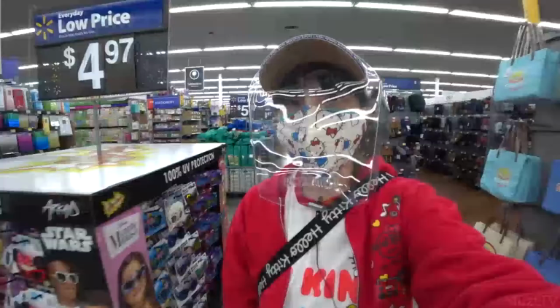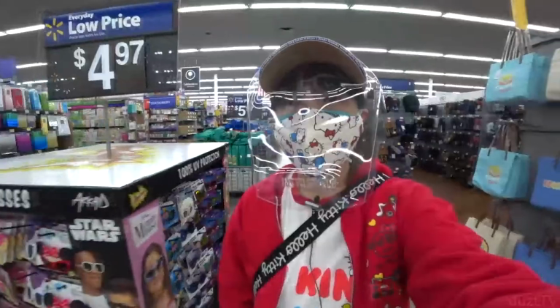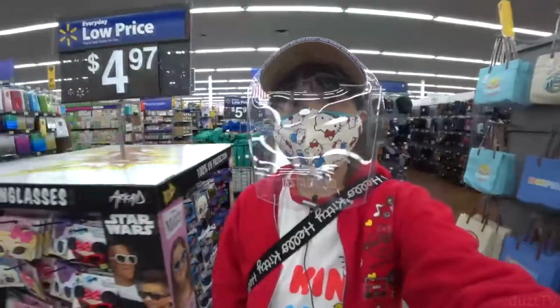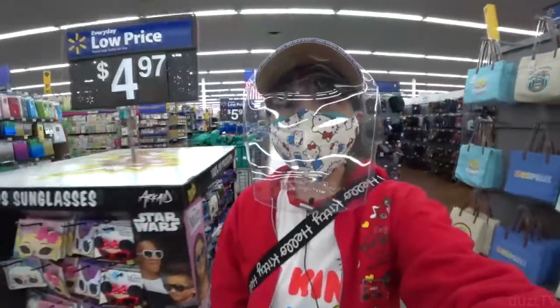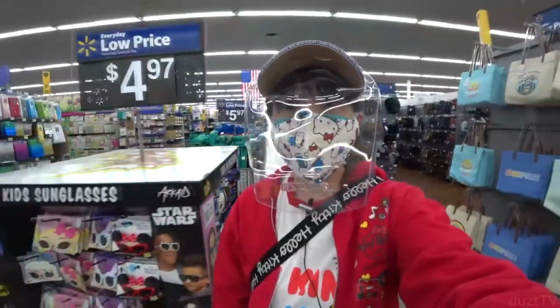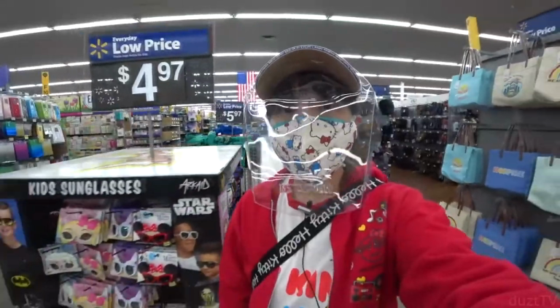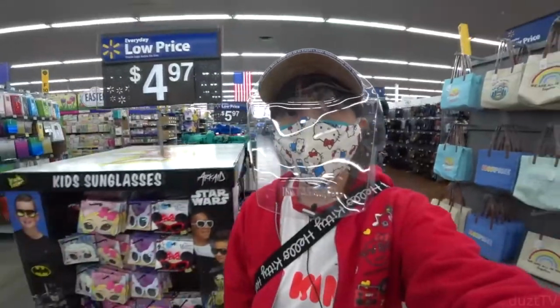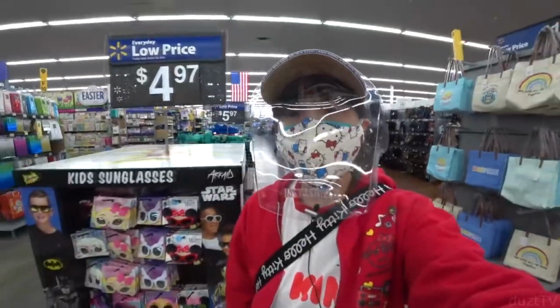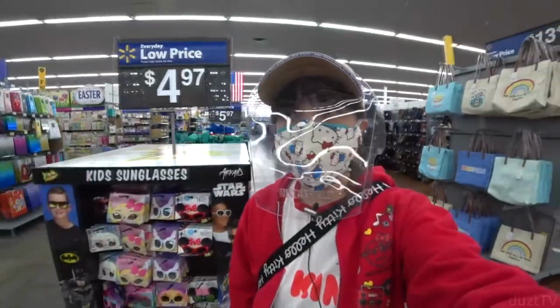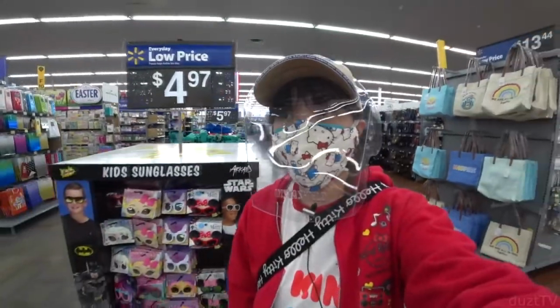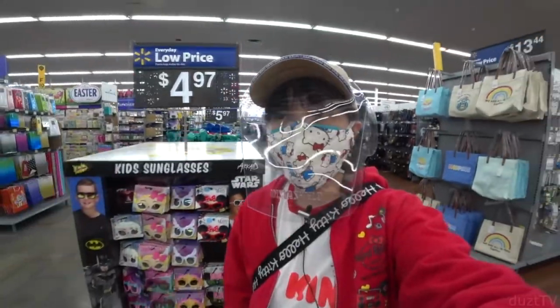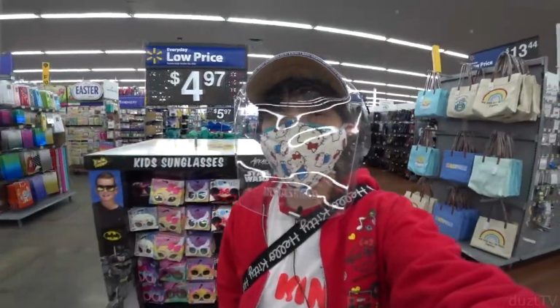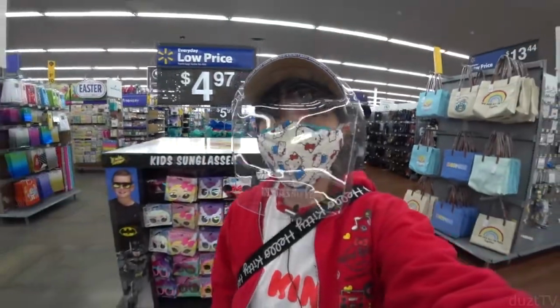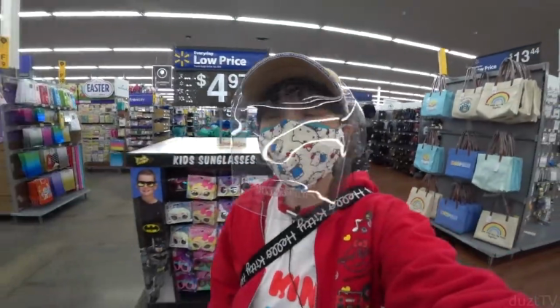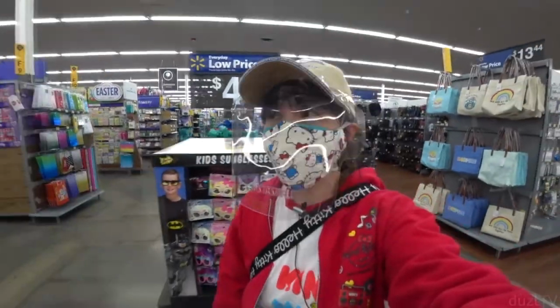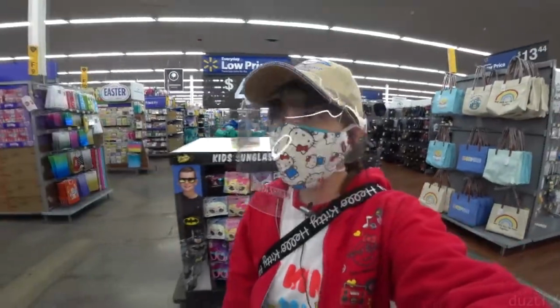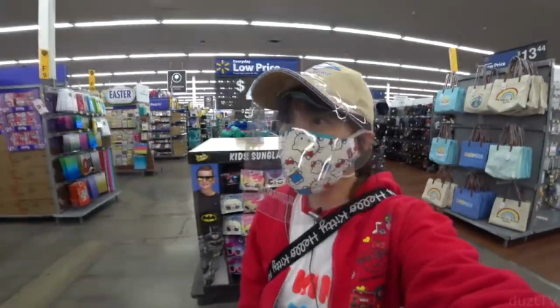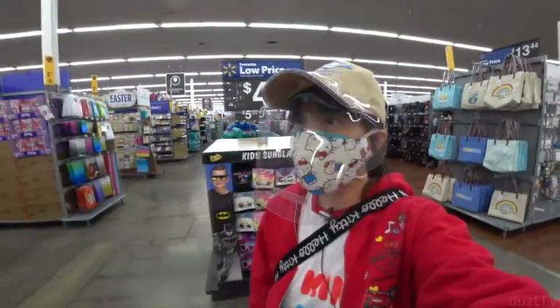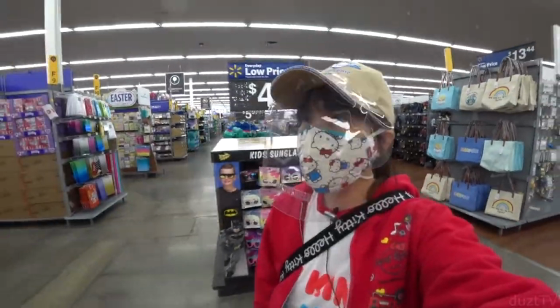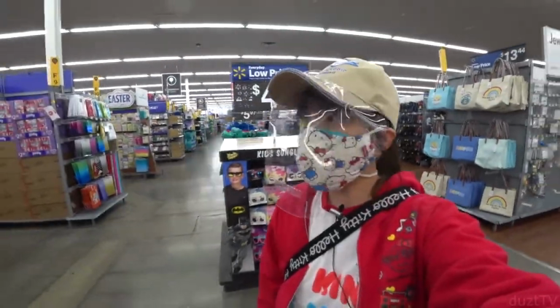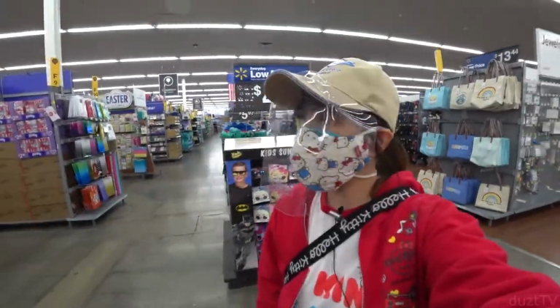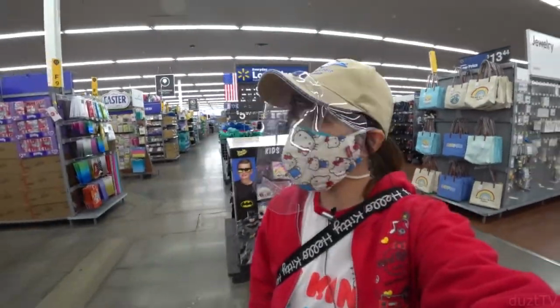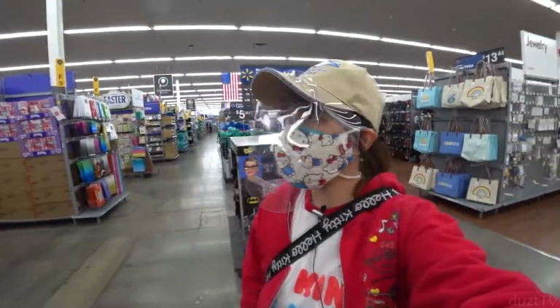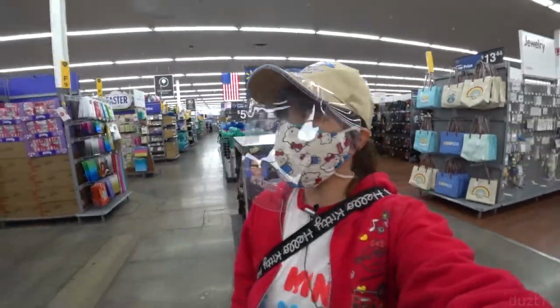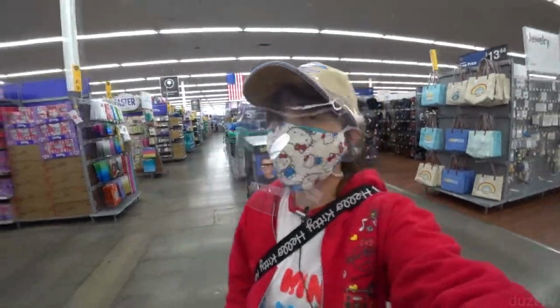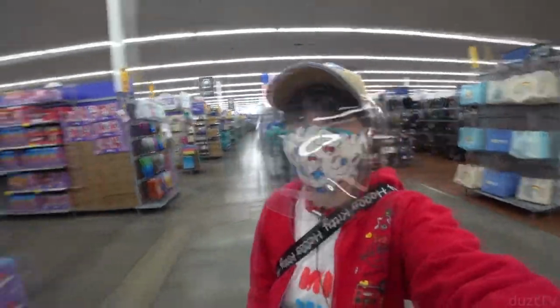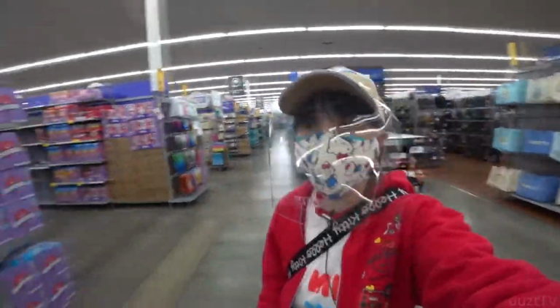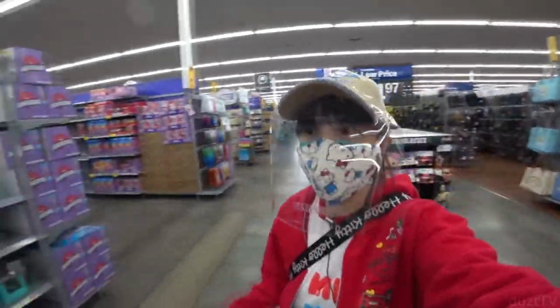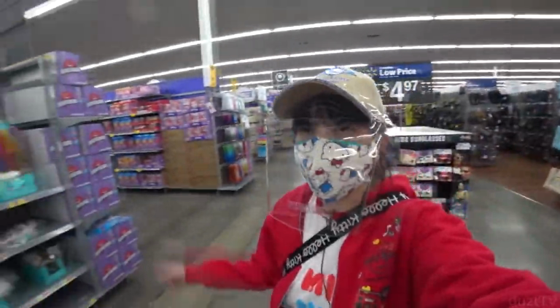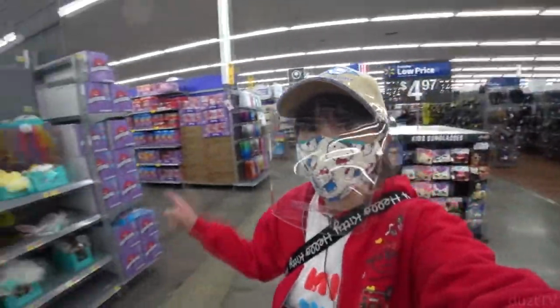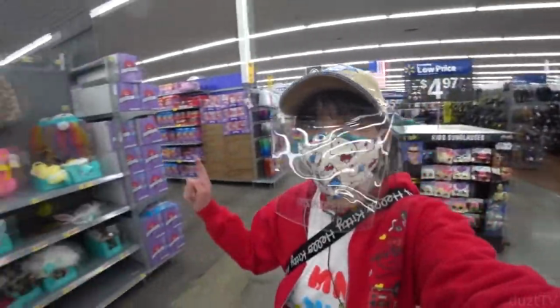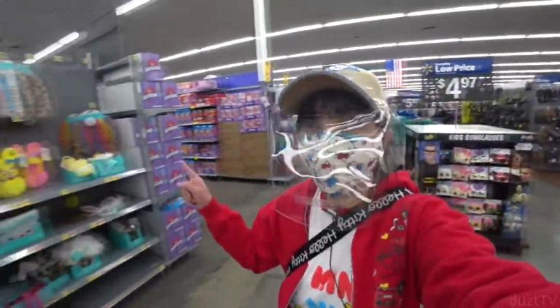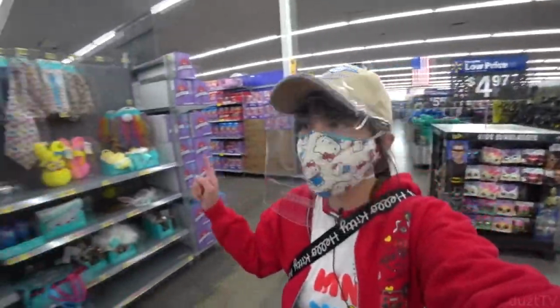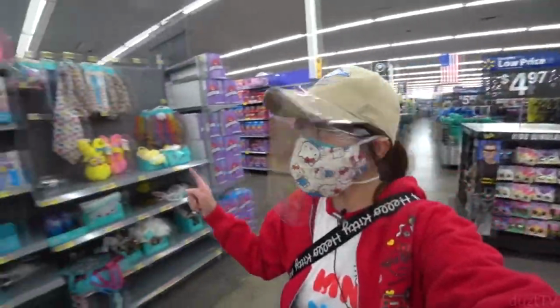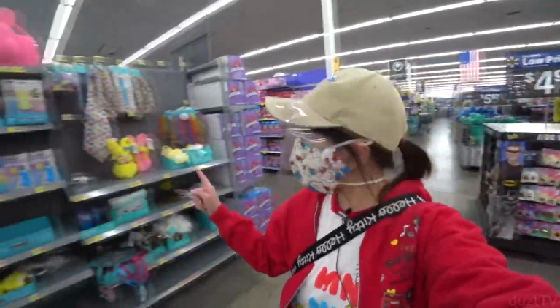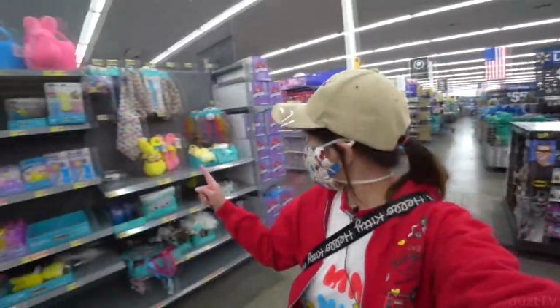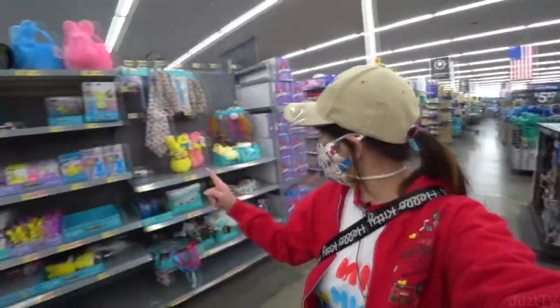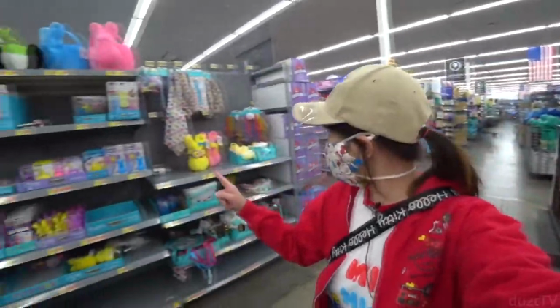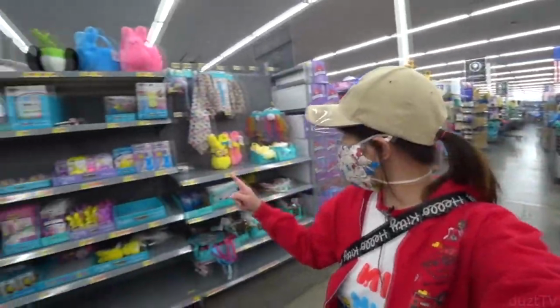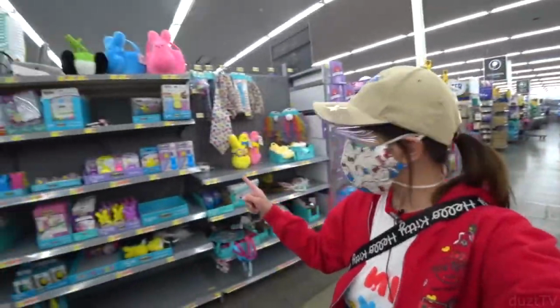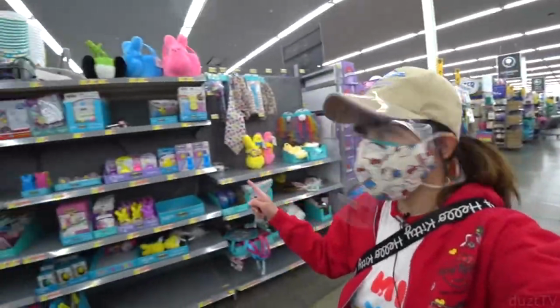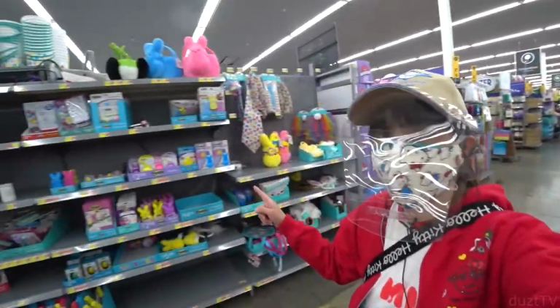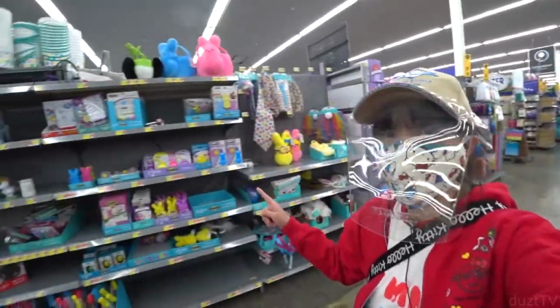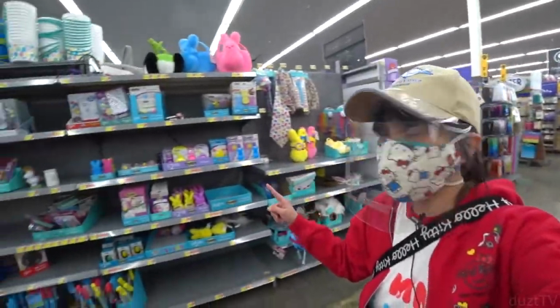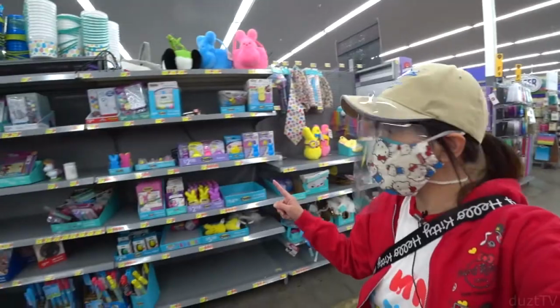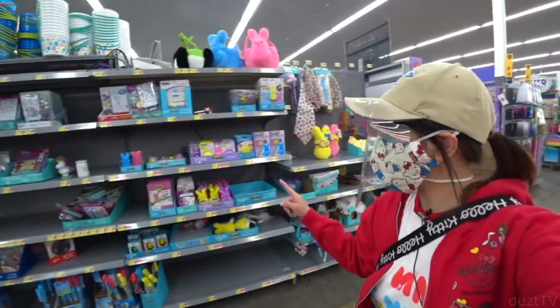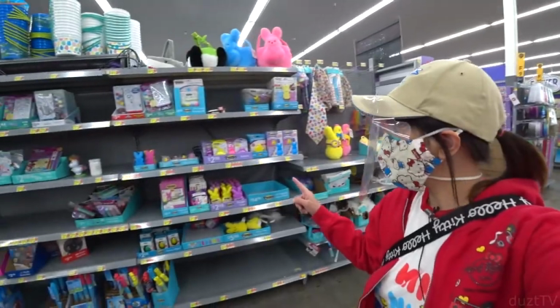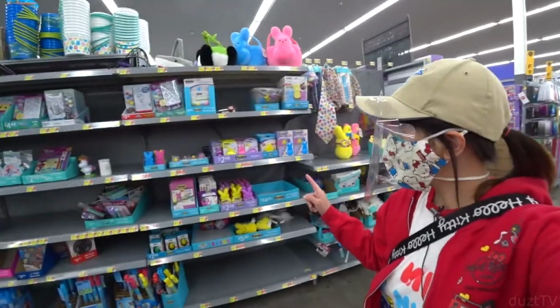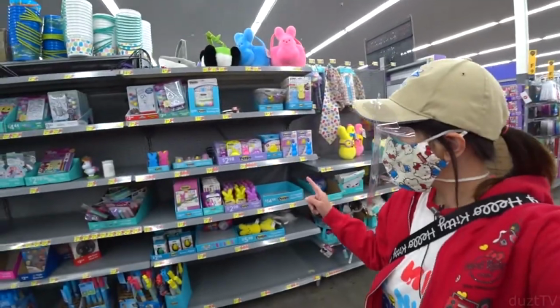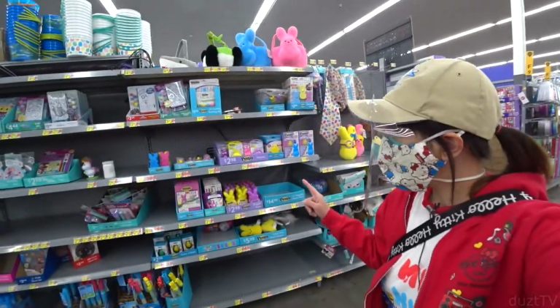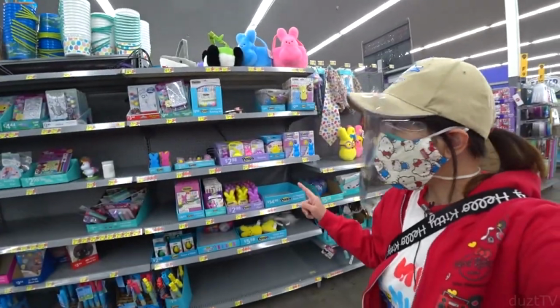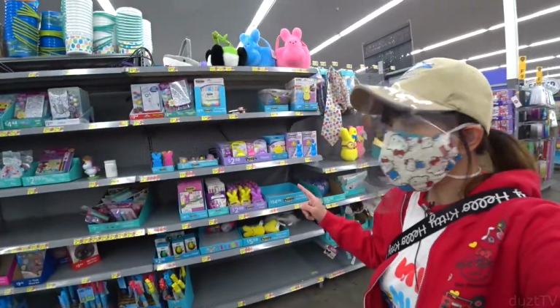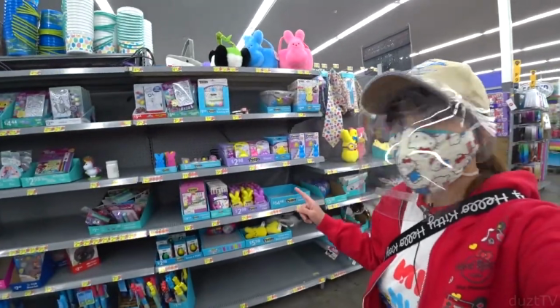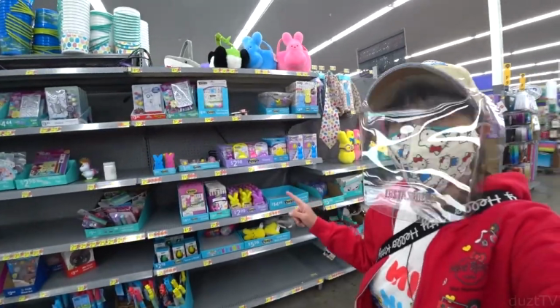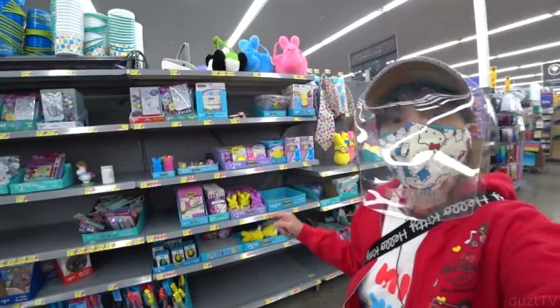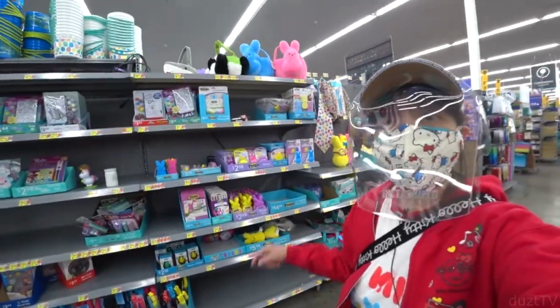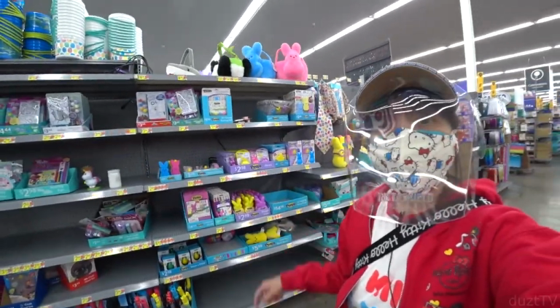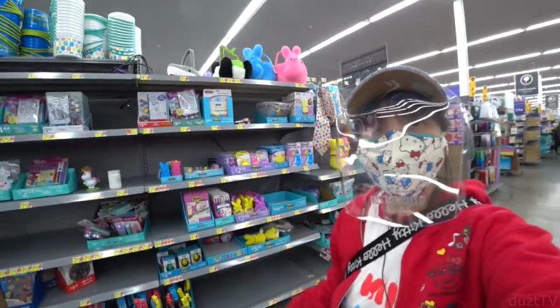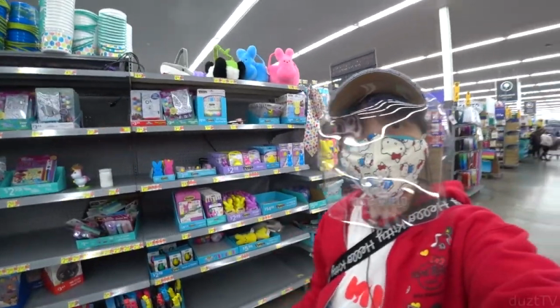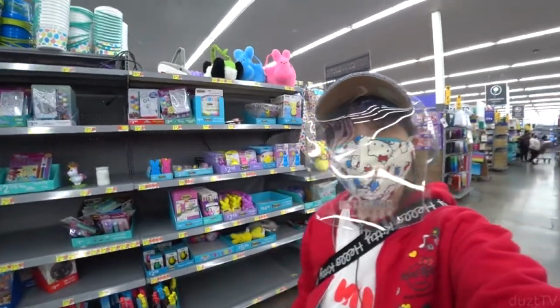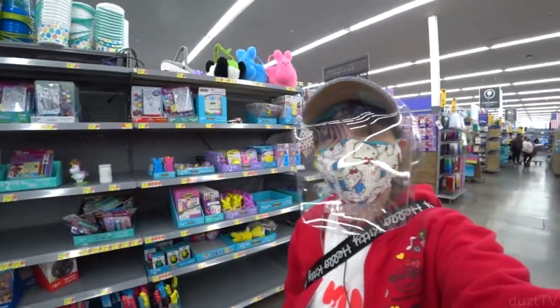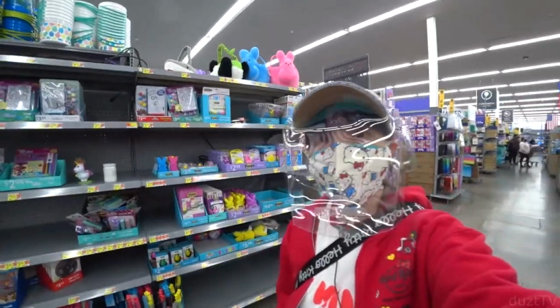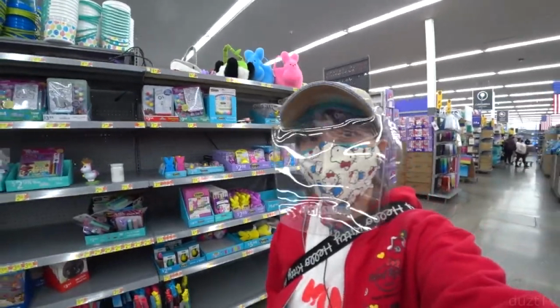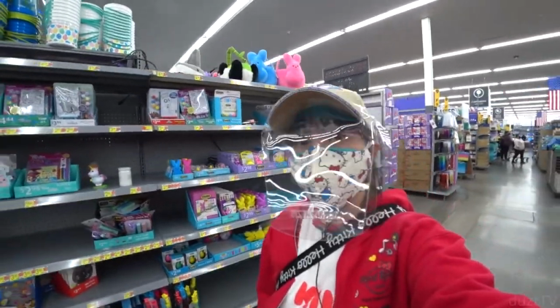I'm at Walmart now and this here is the Easter section. Let's see what we can find.